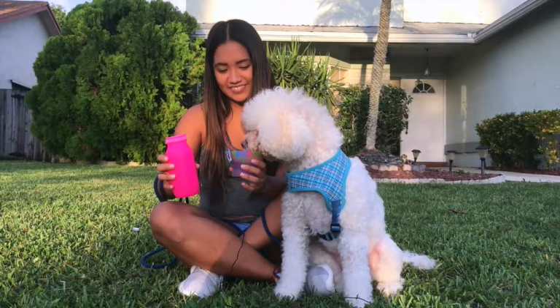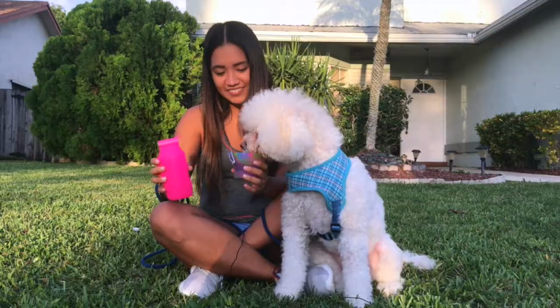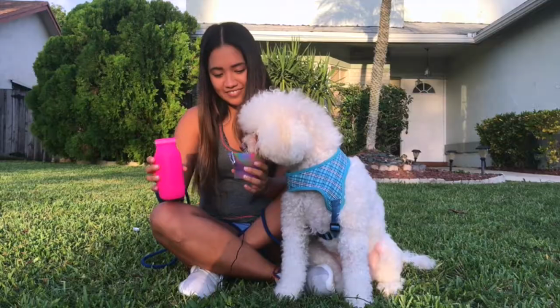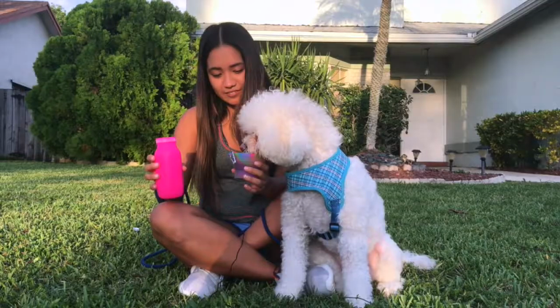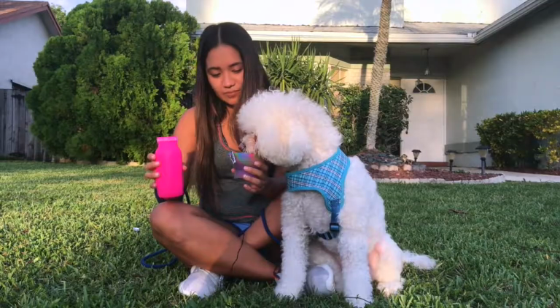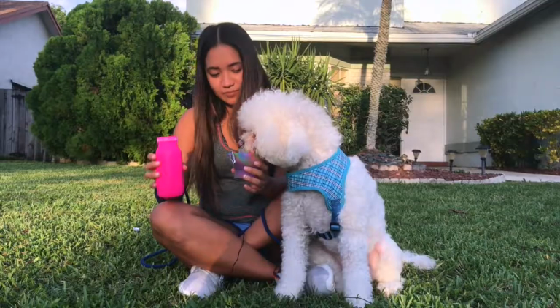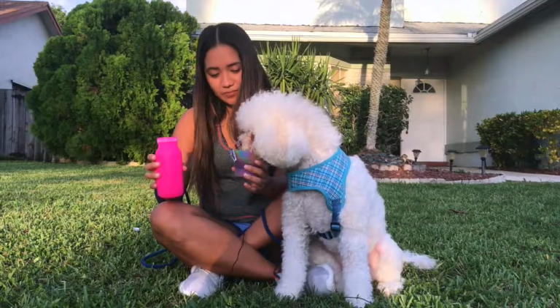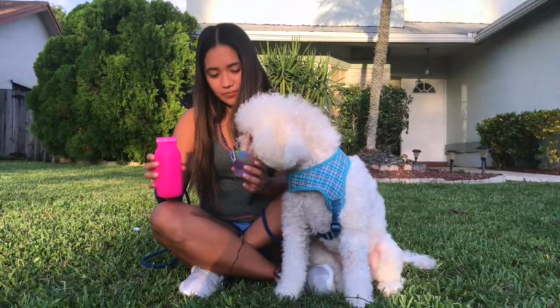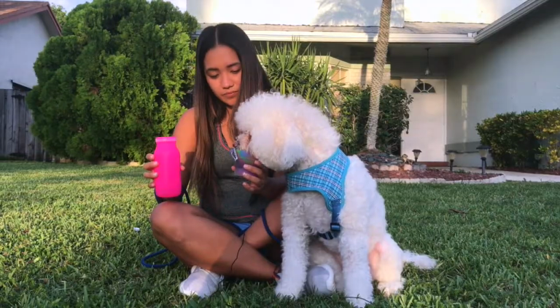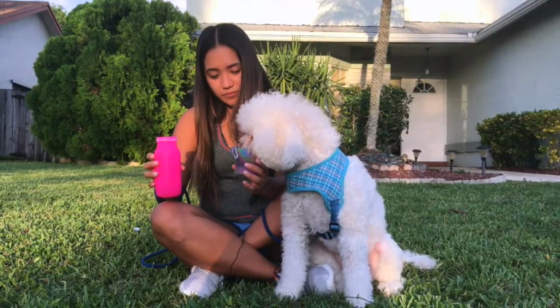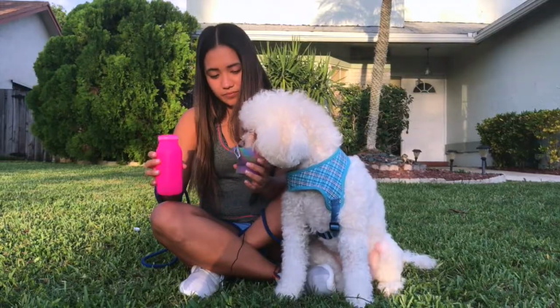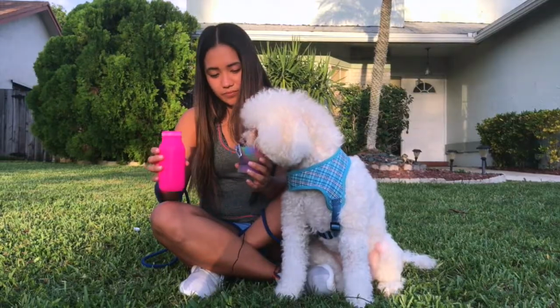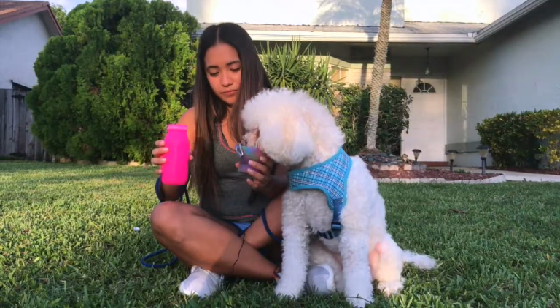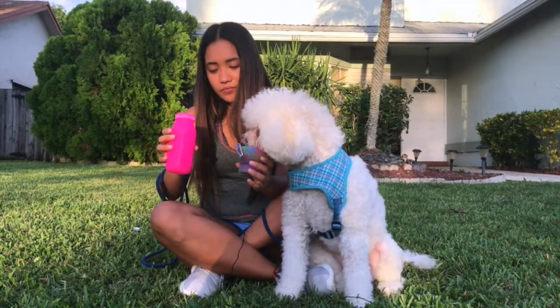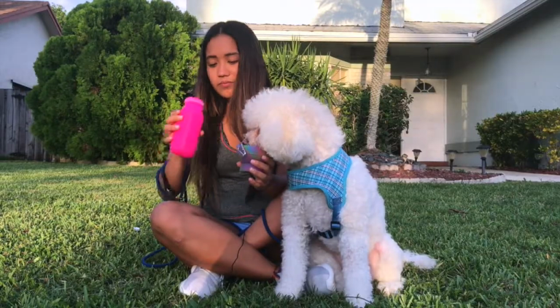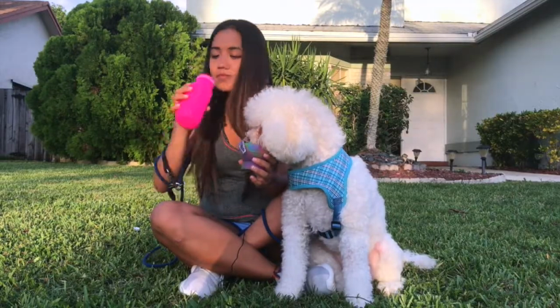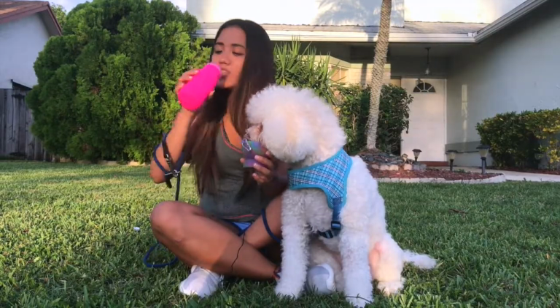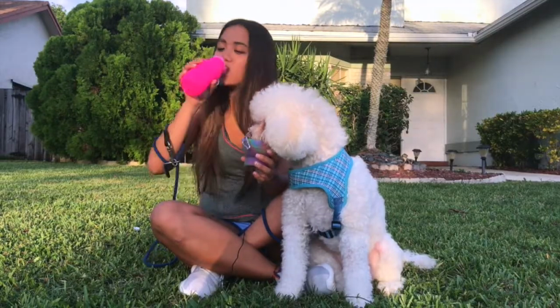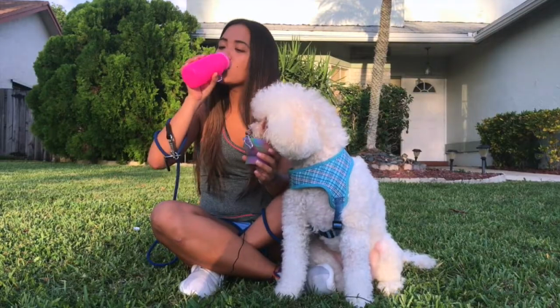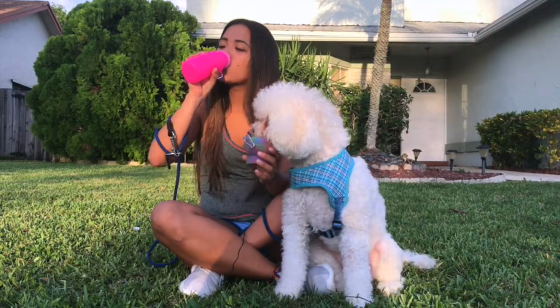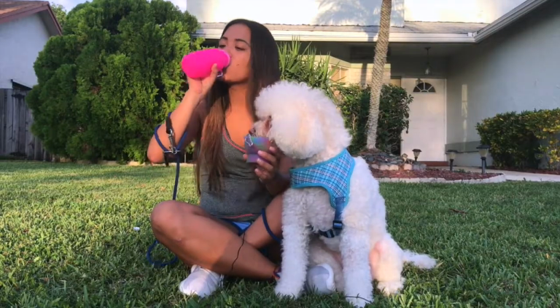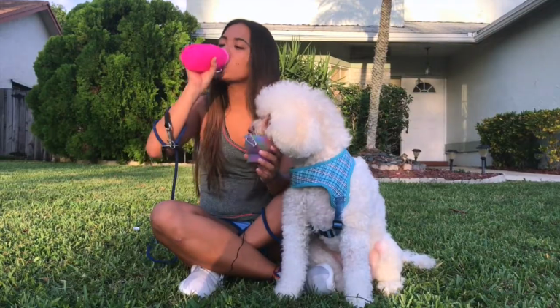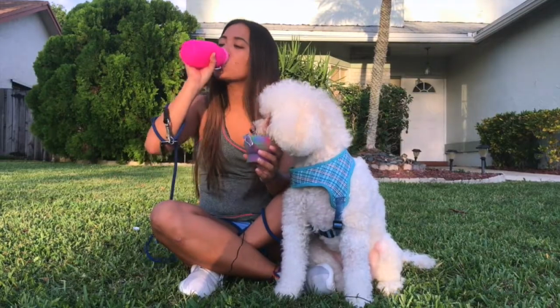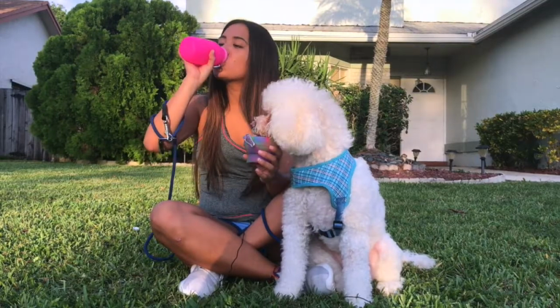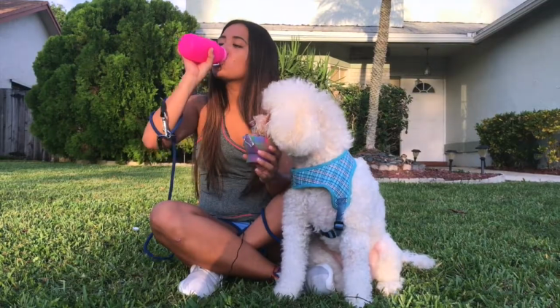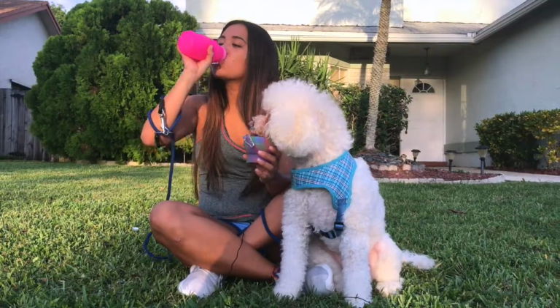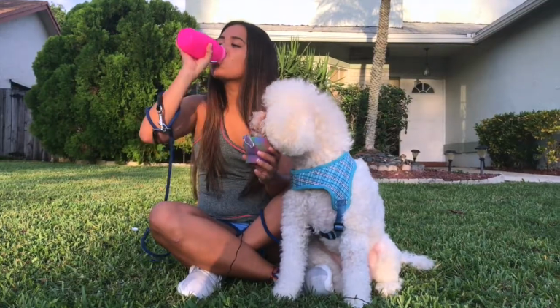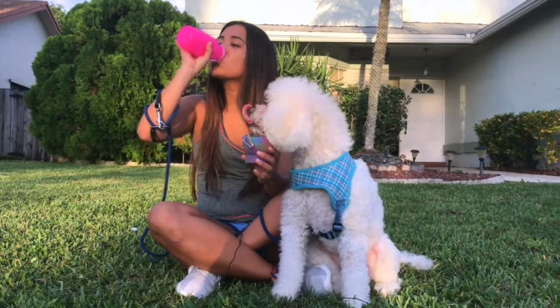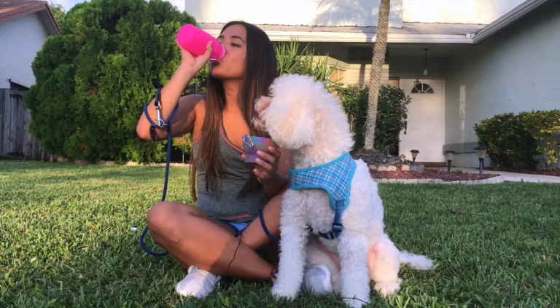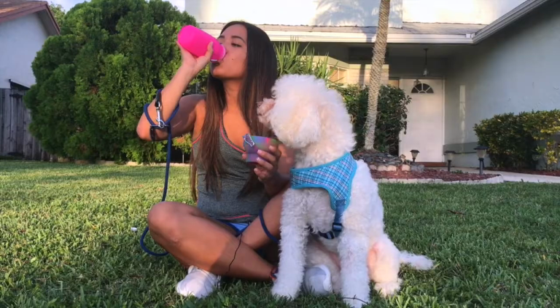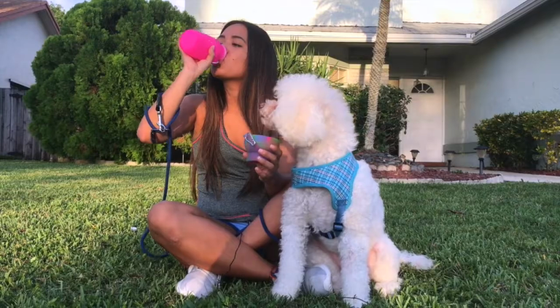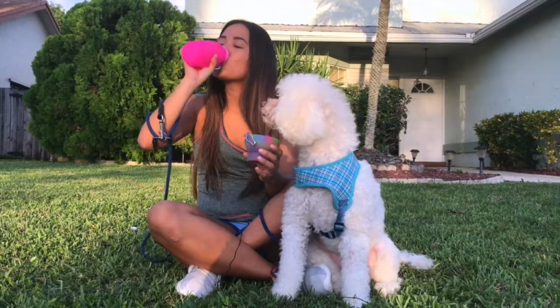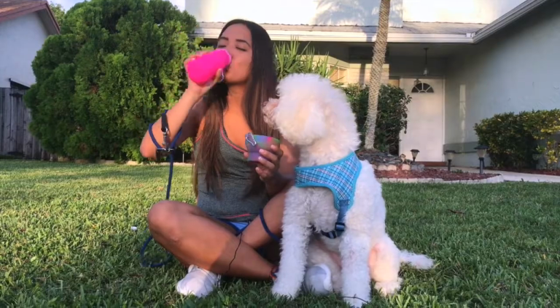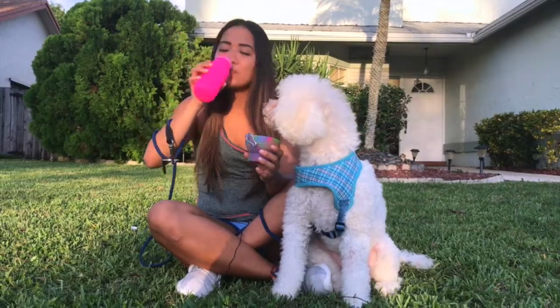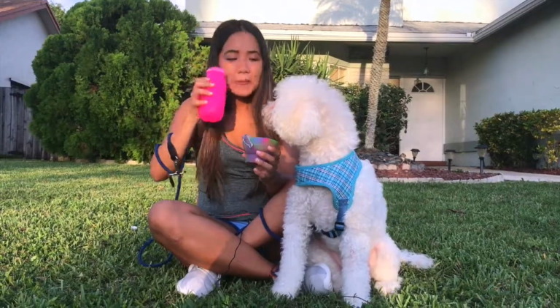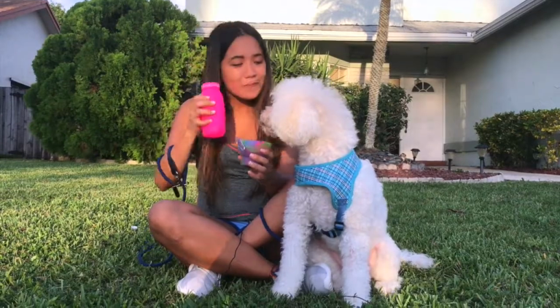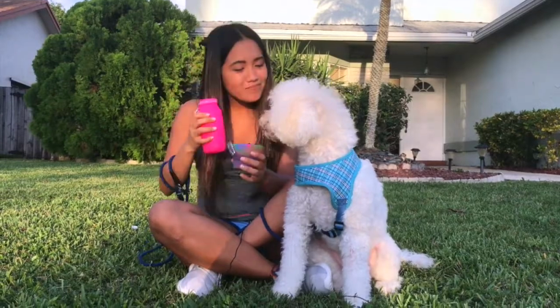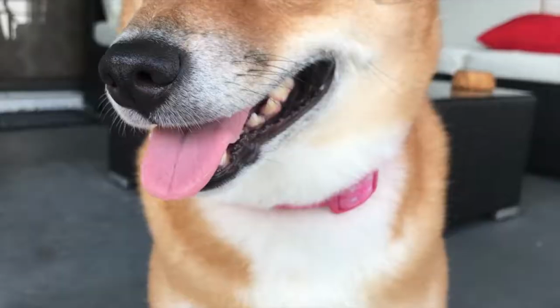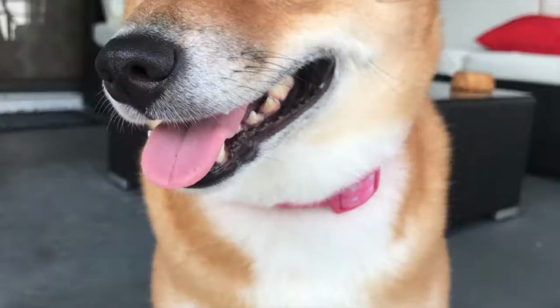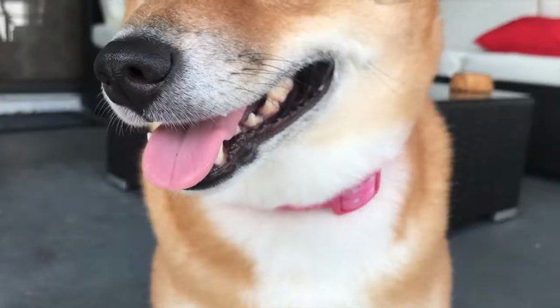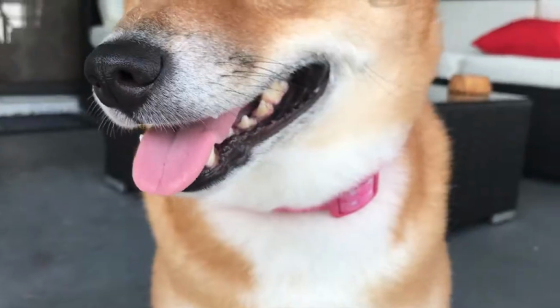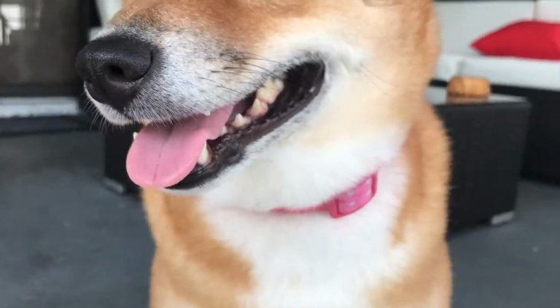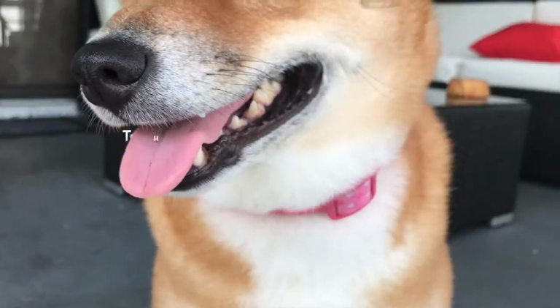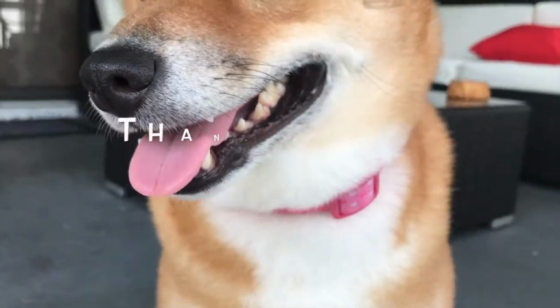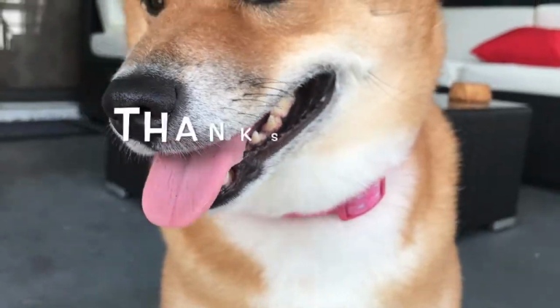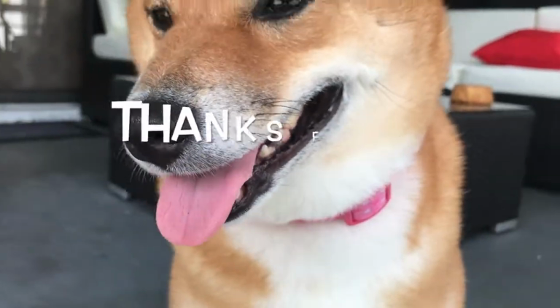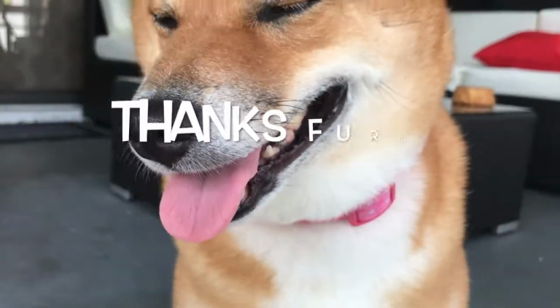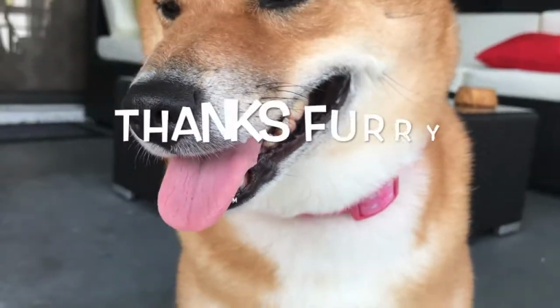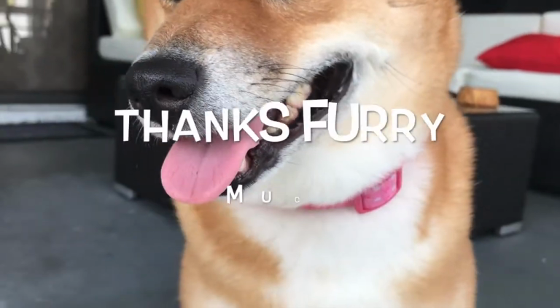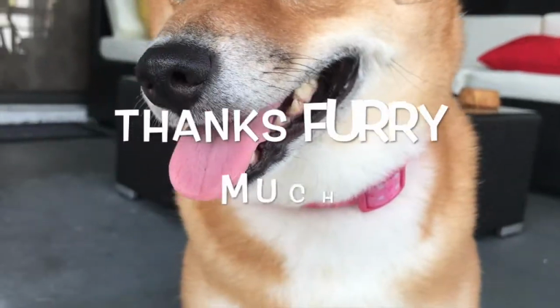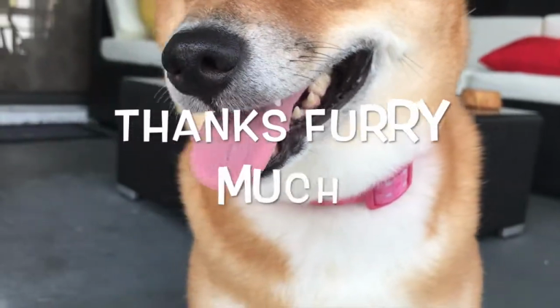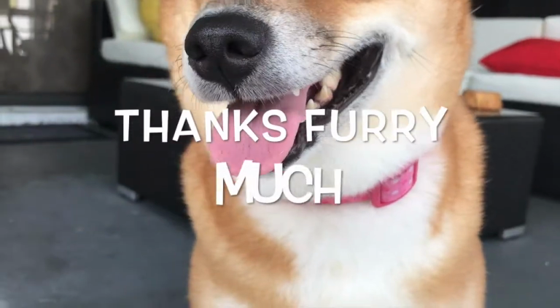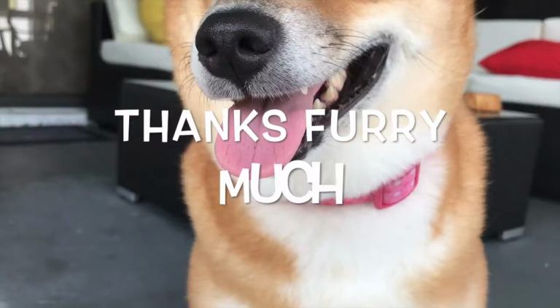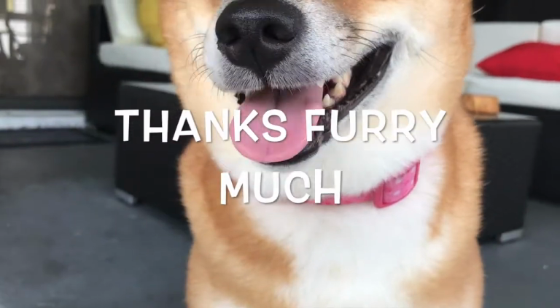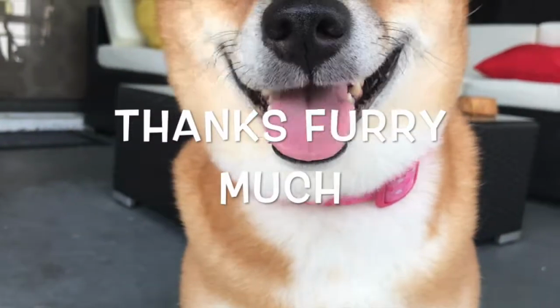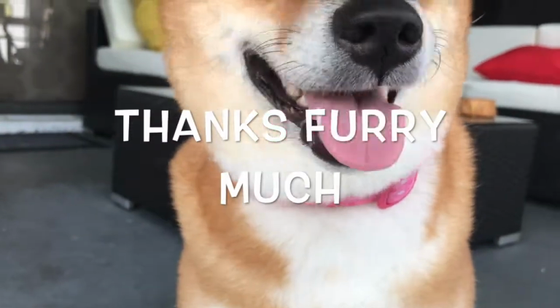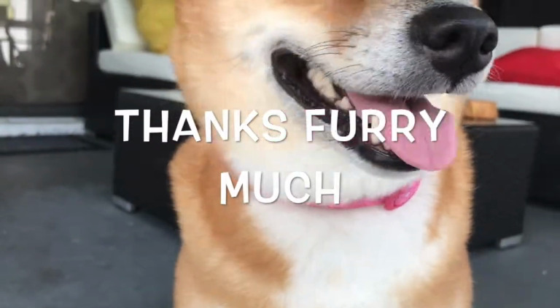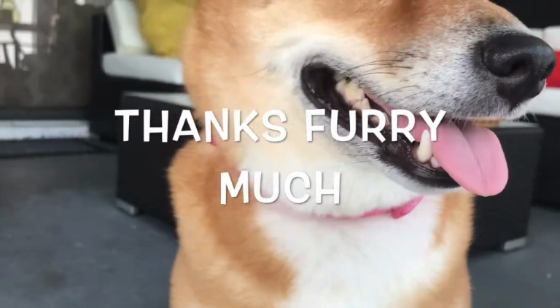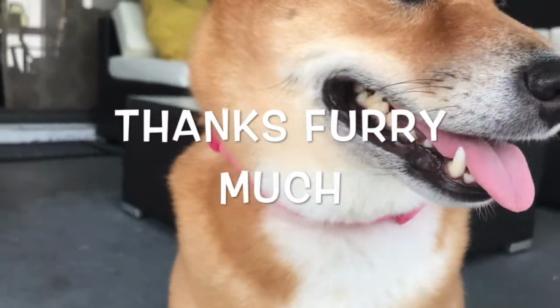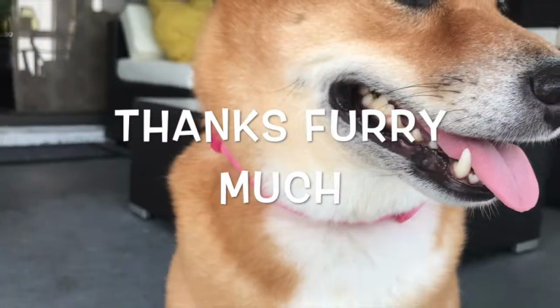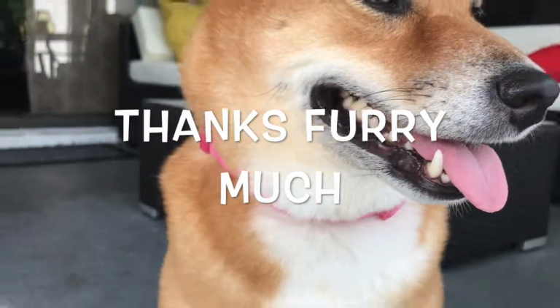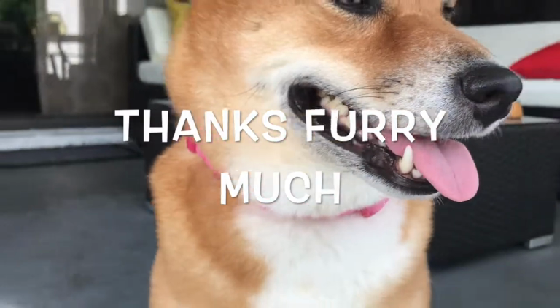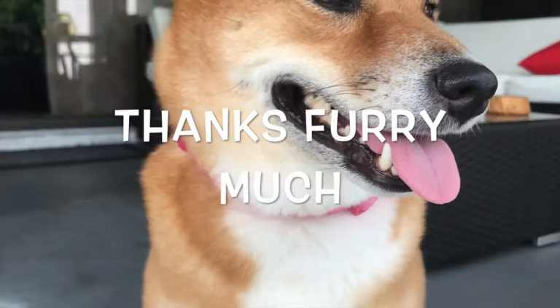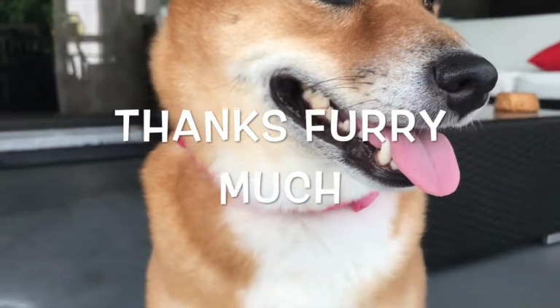Our team is ready to produce and ready to go. We would really appreciate your support in making our product a reality. Thanks again!